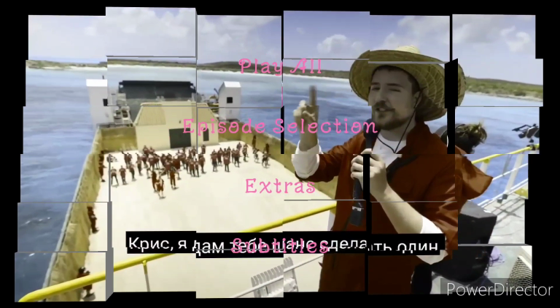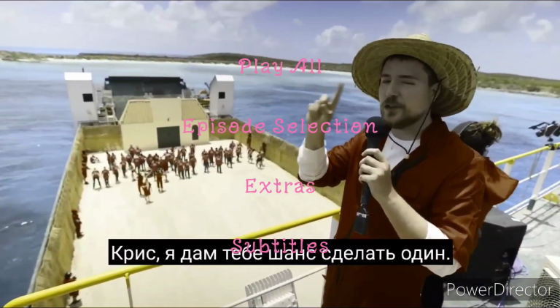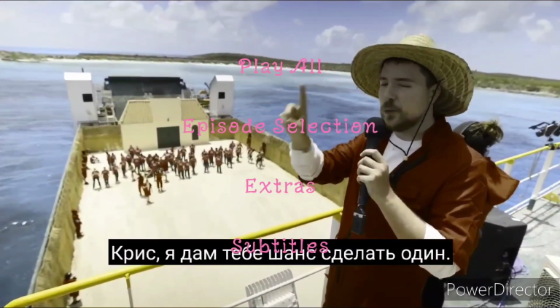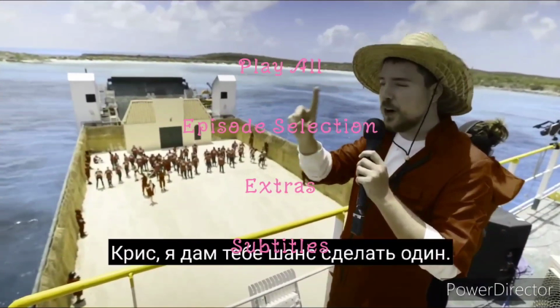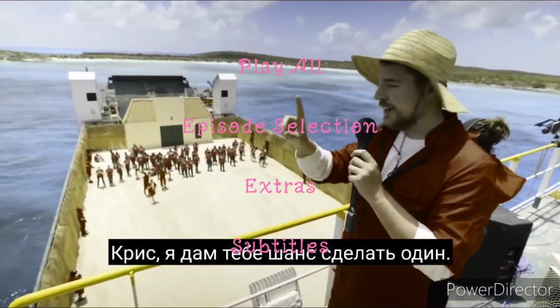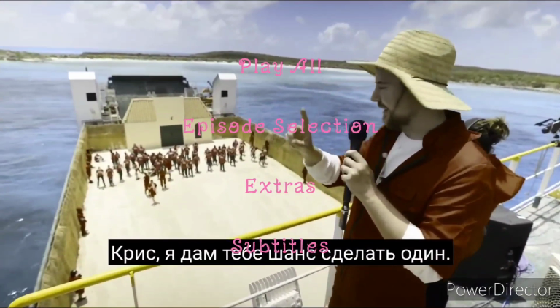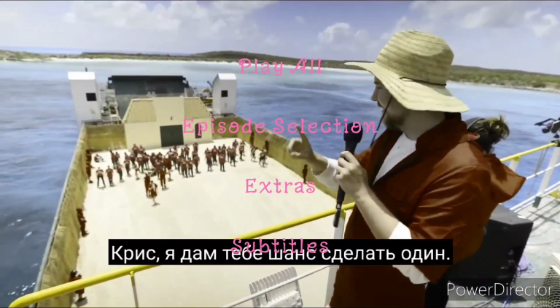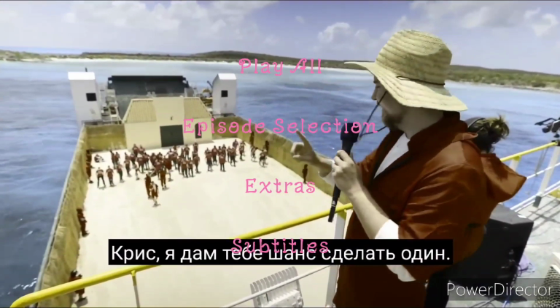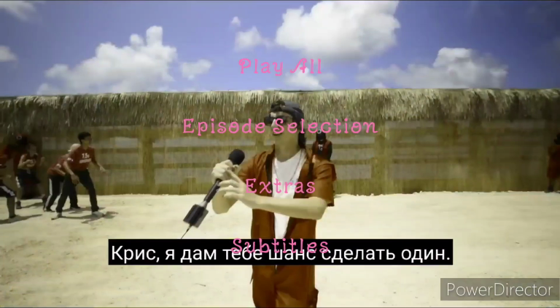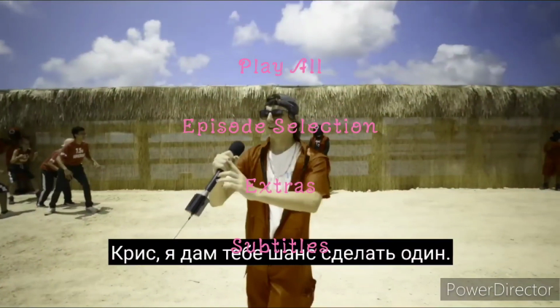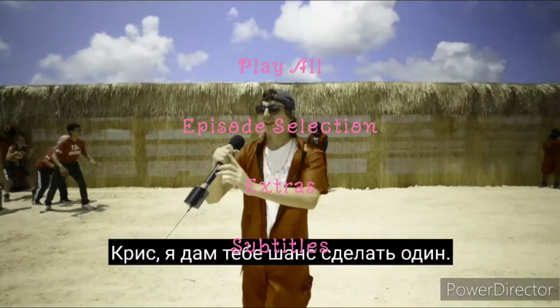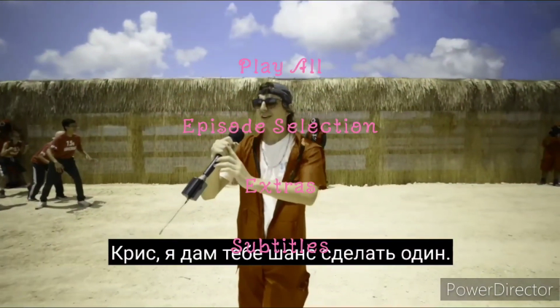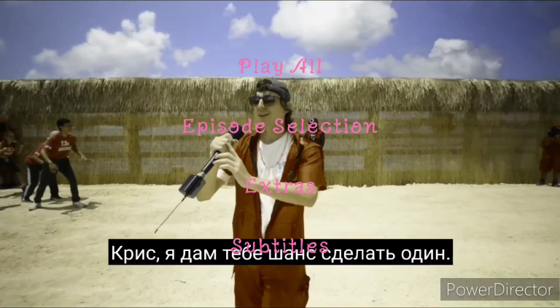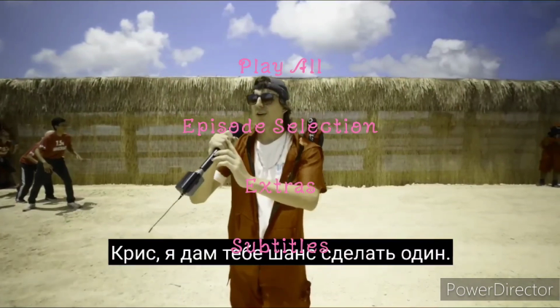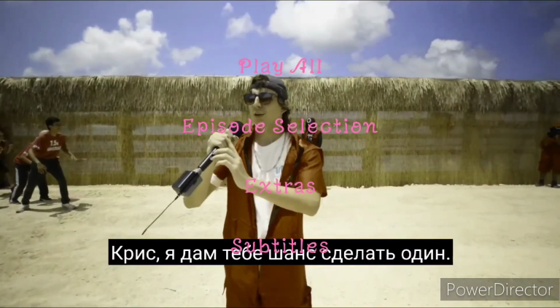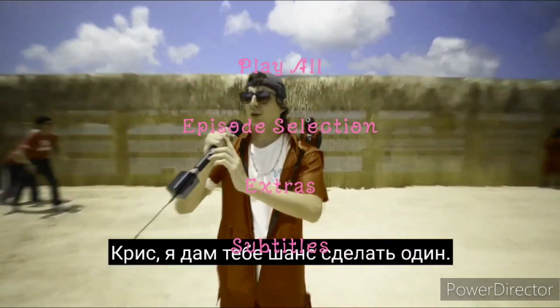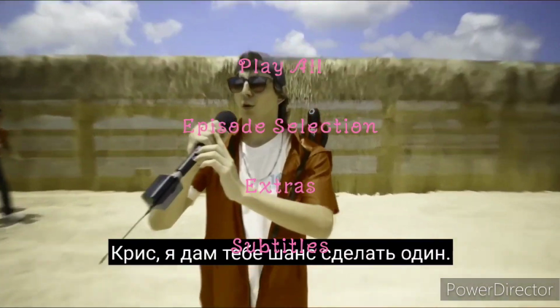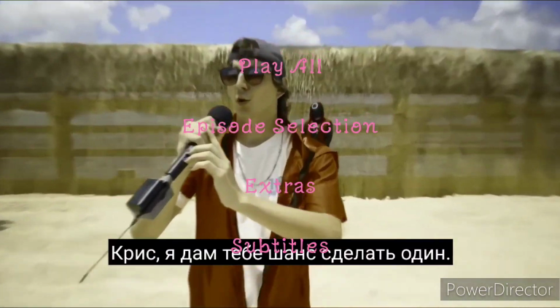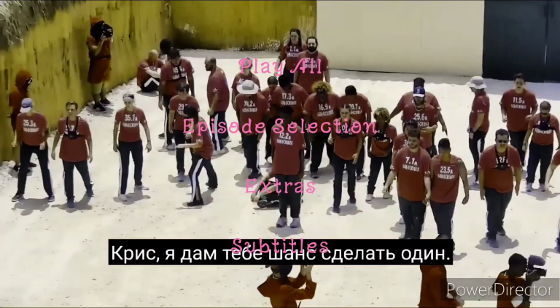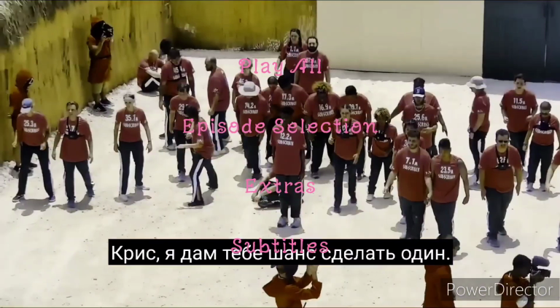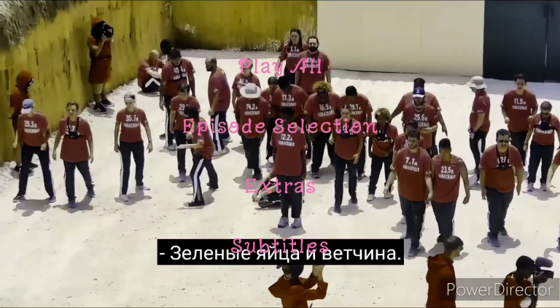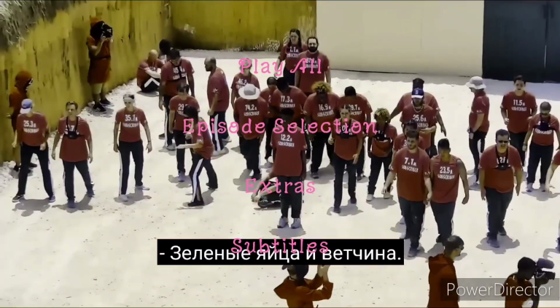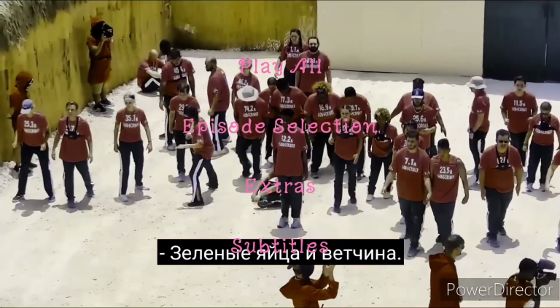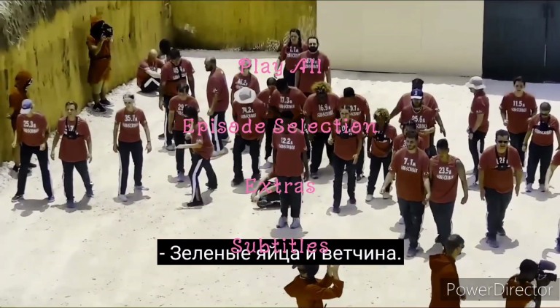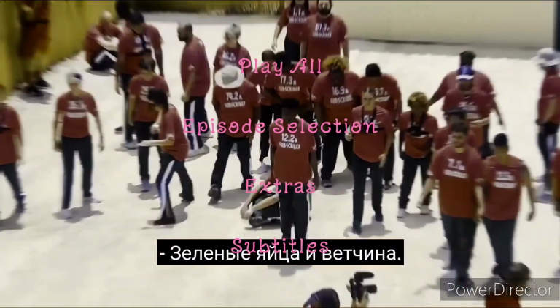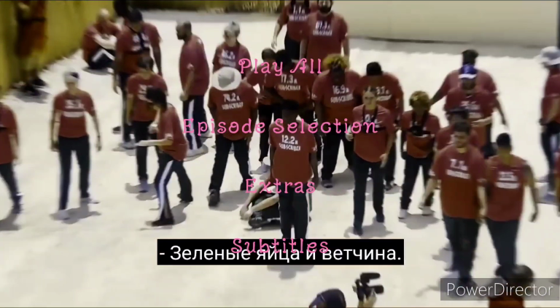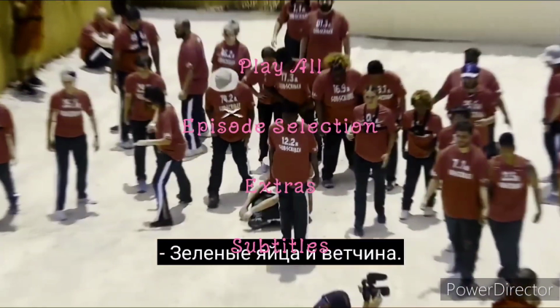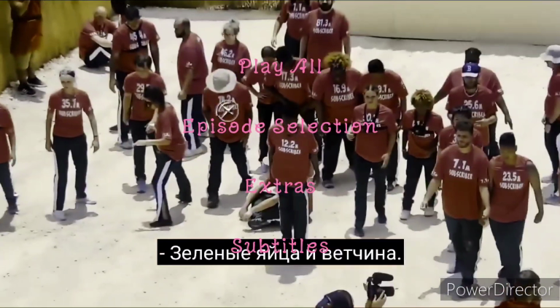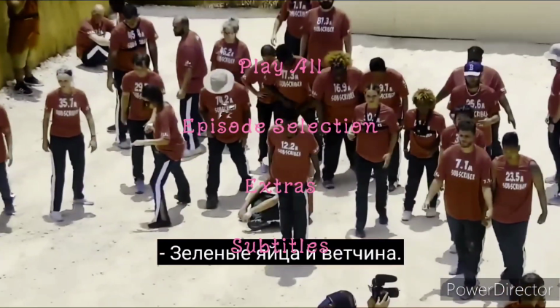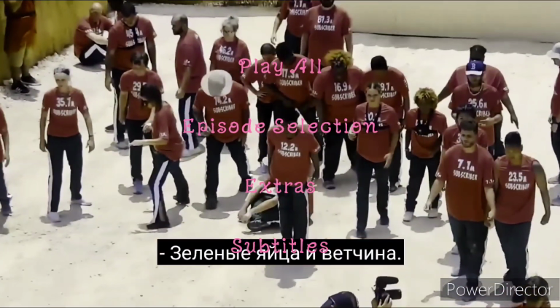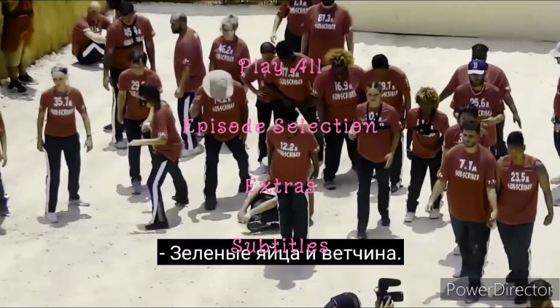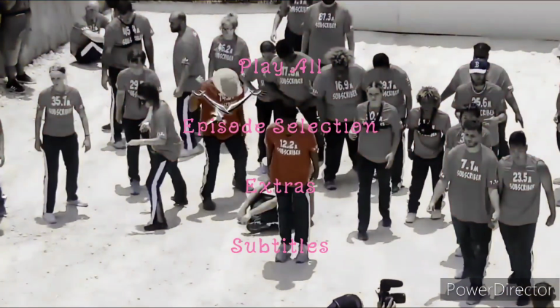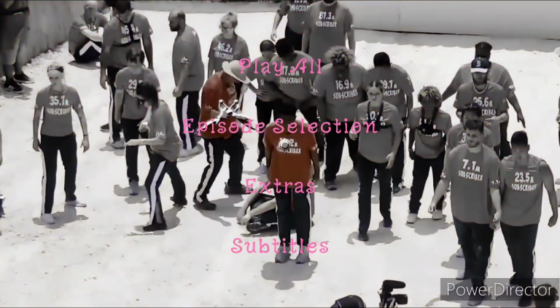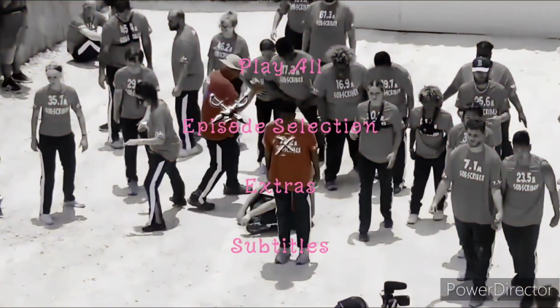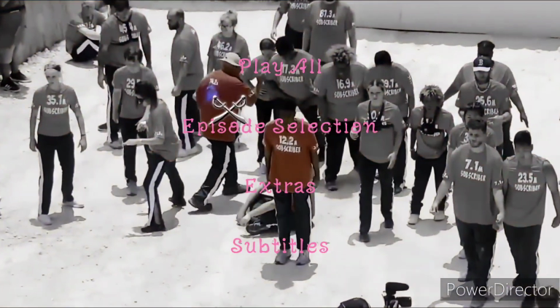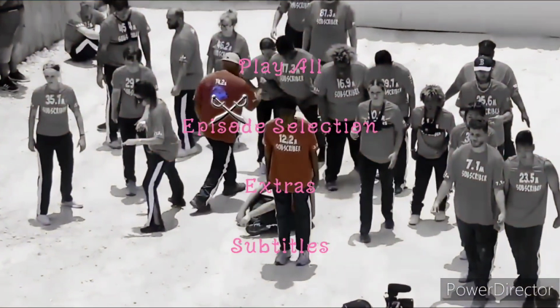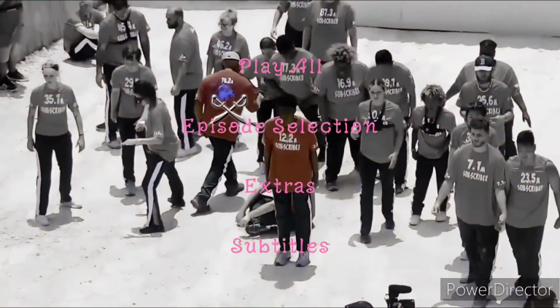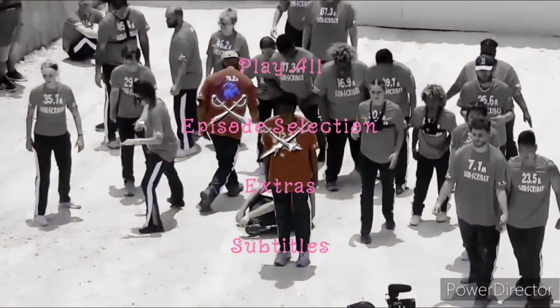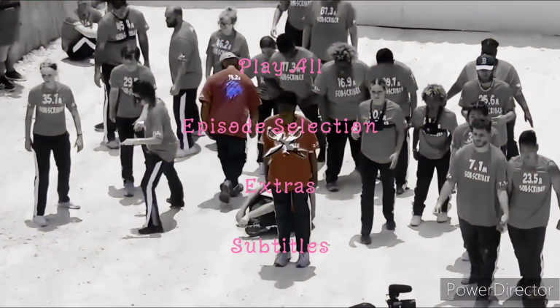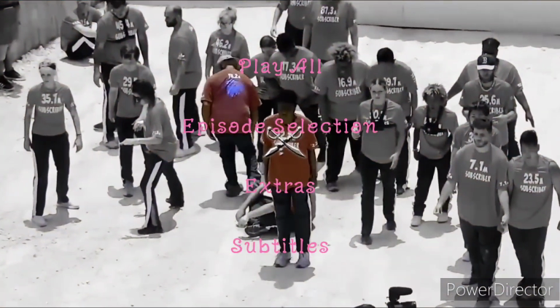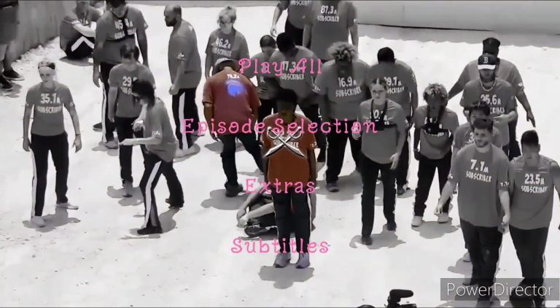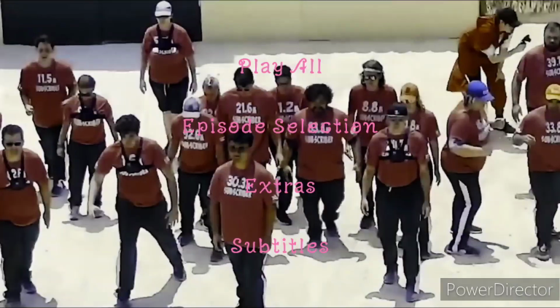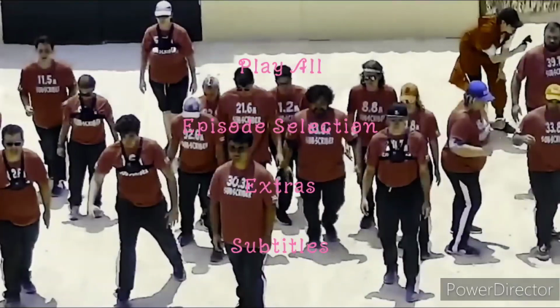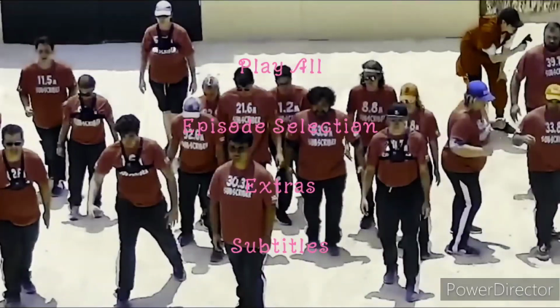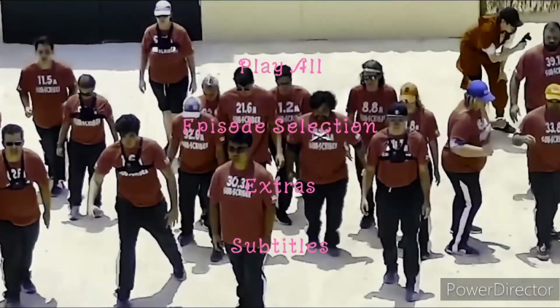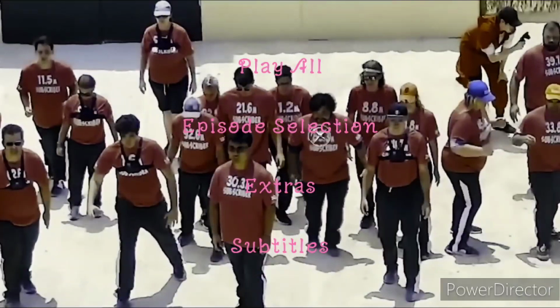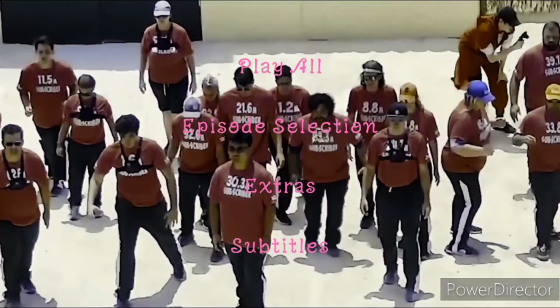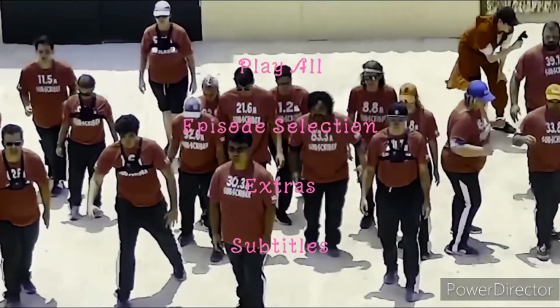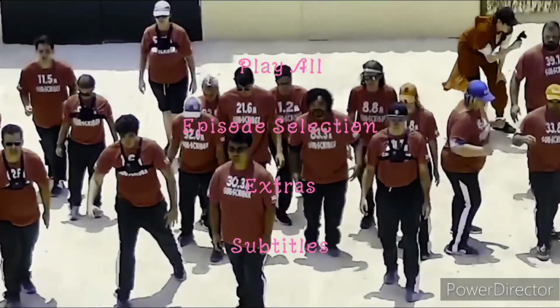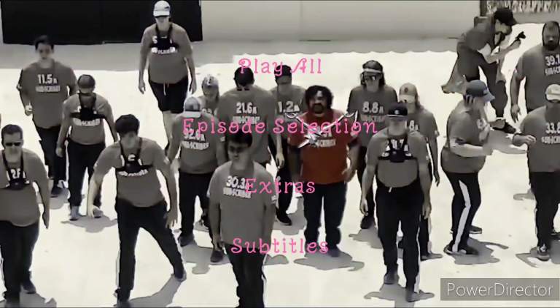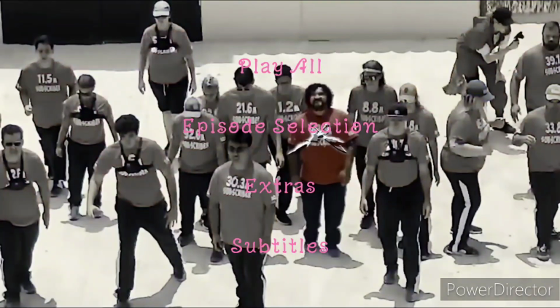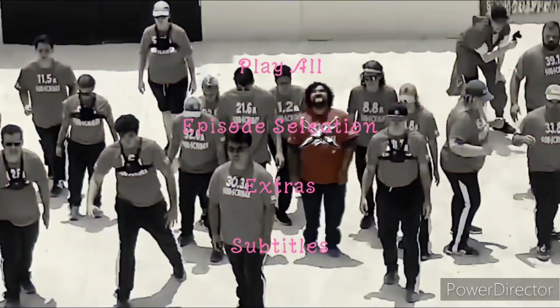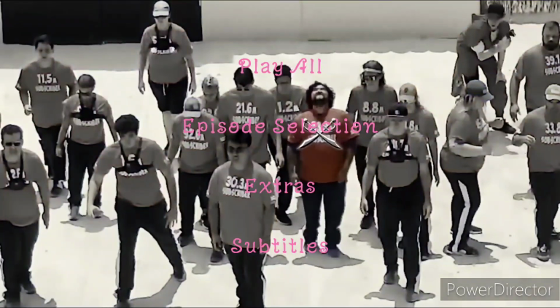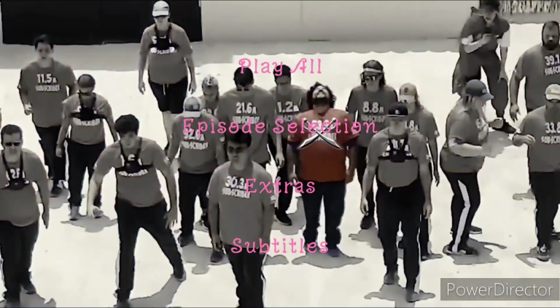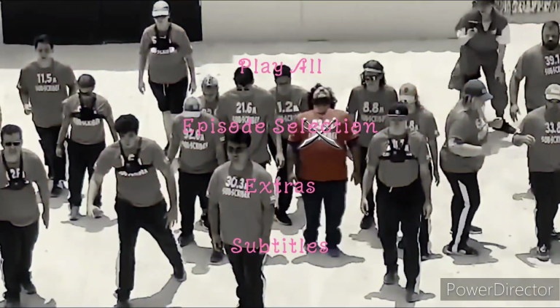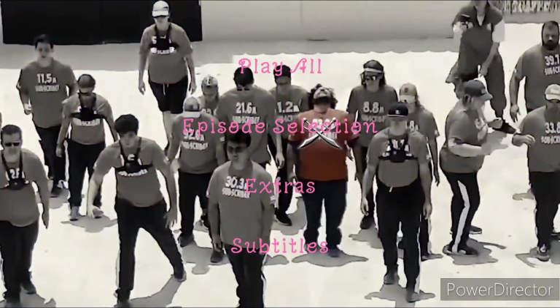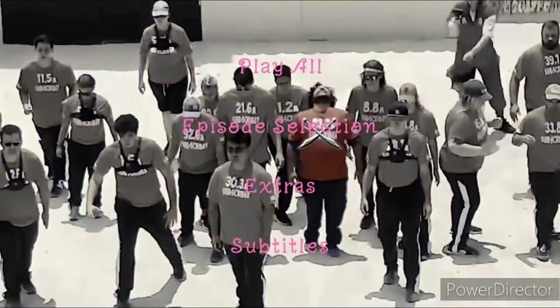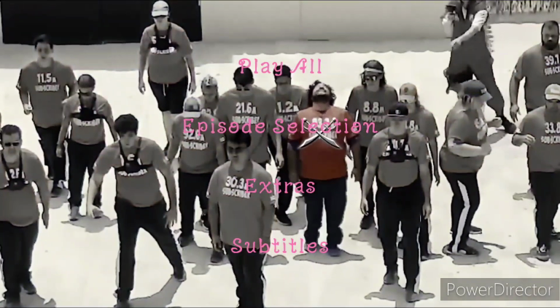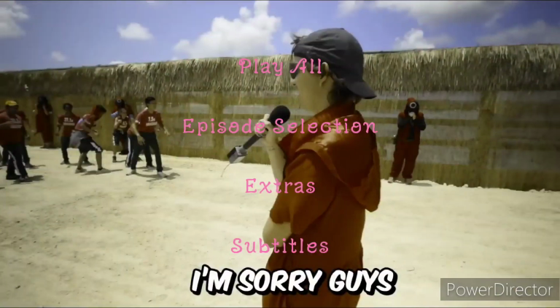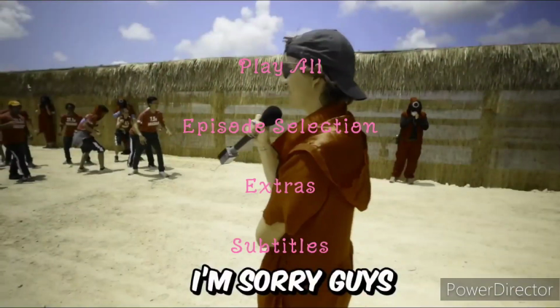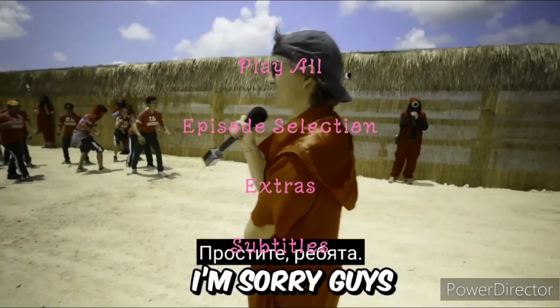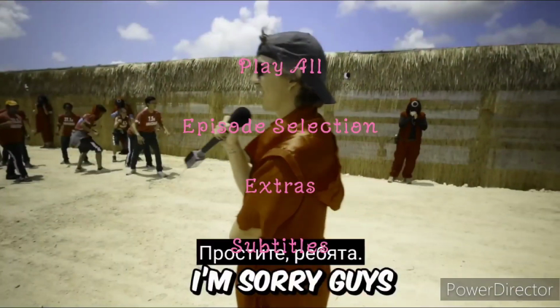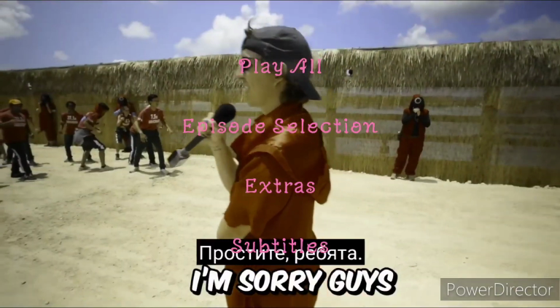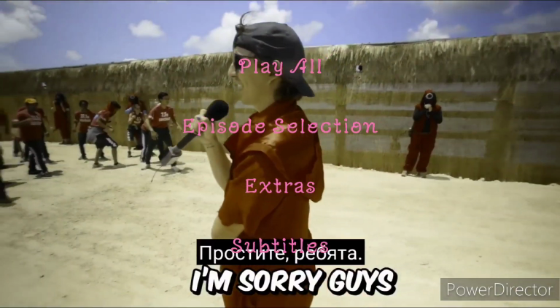Hi guys, it's me again, and here we go with another Balamori DVD-MA walkthrough, and this time it's Dancing Party.